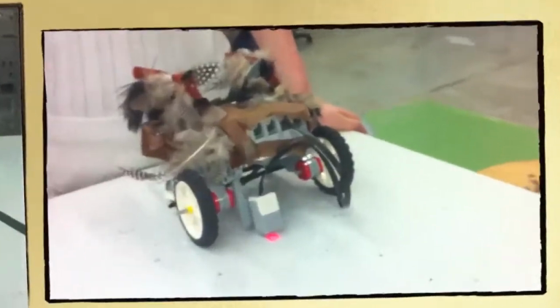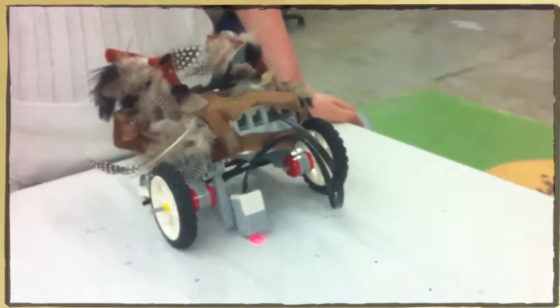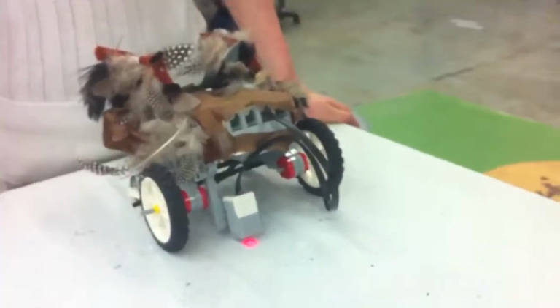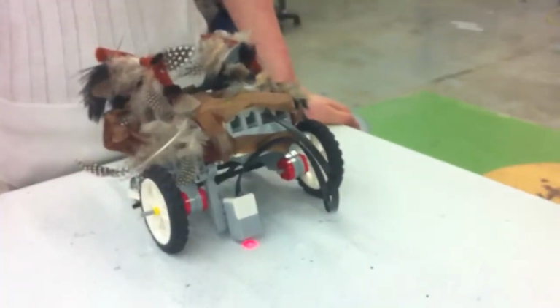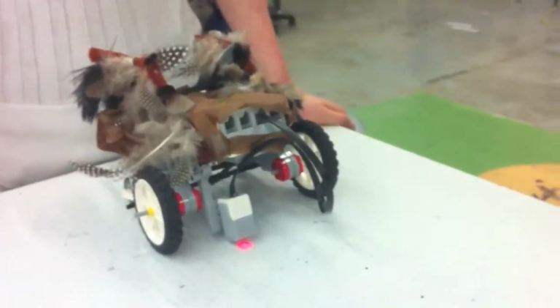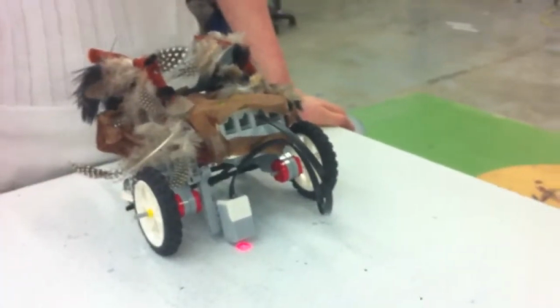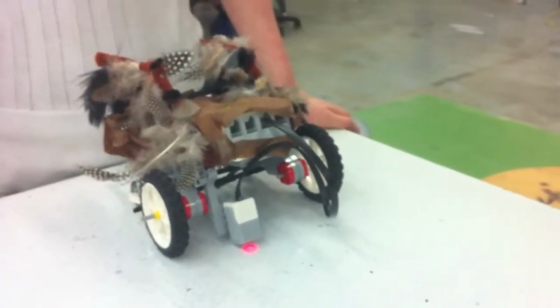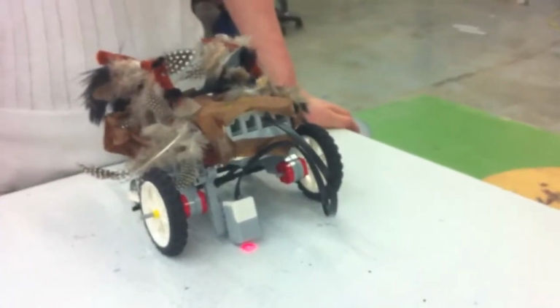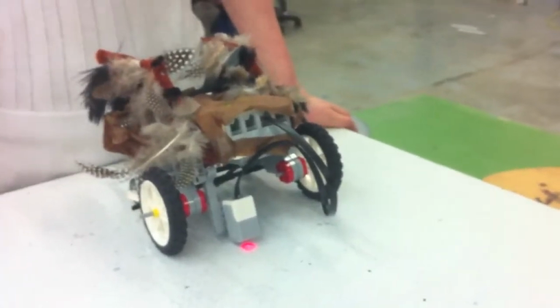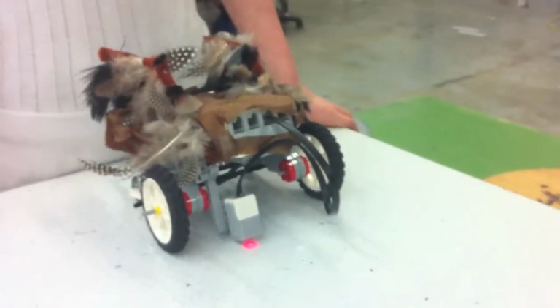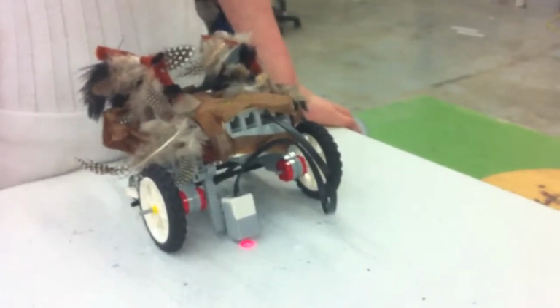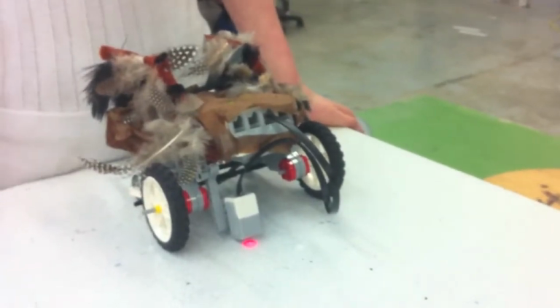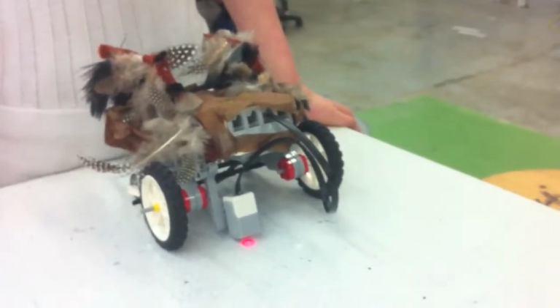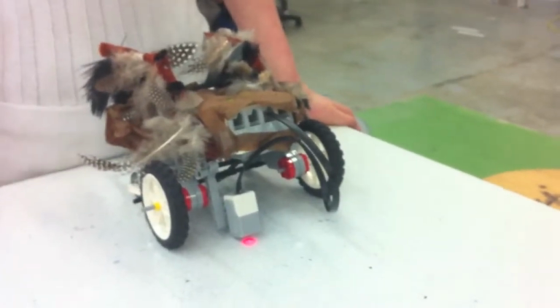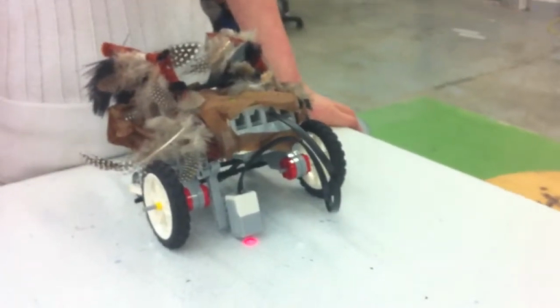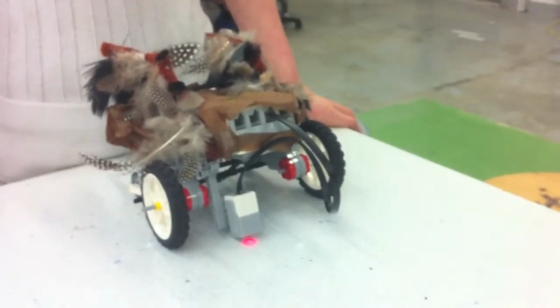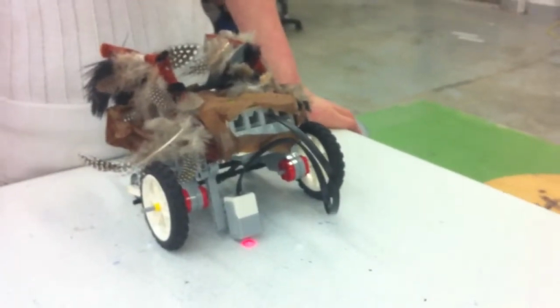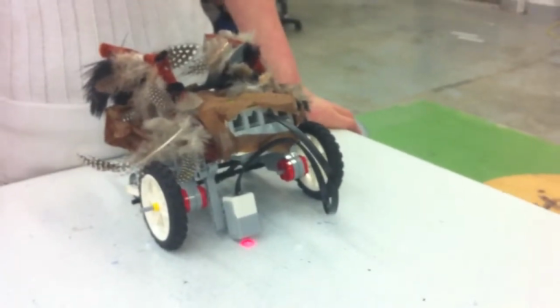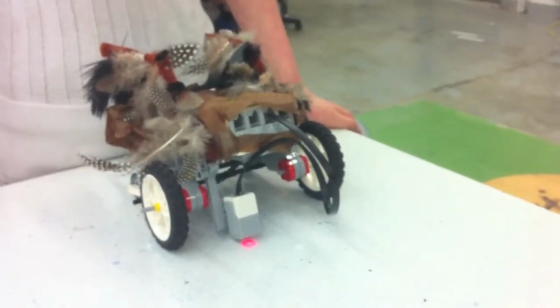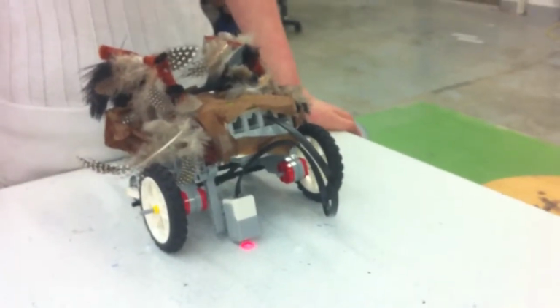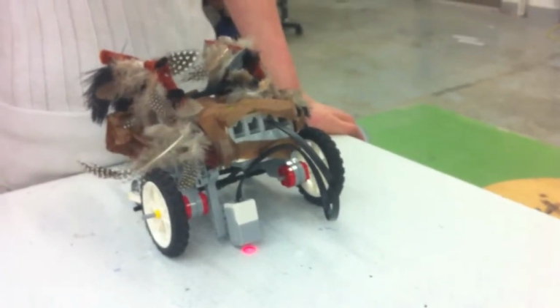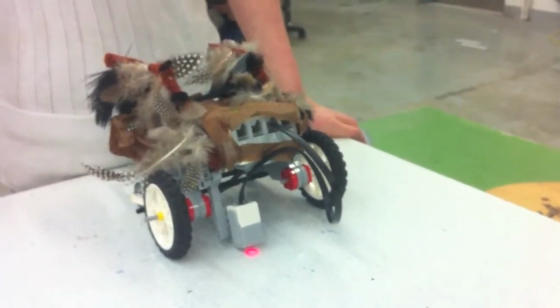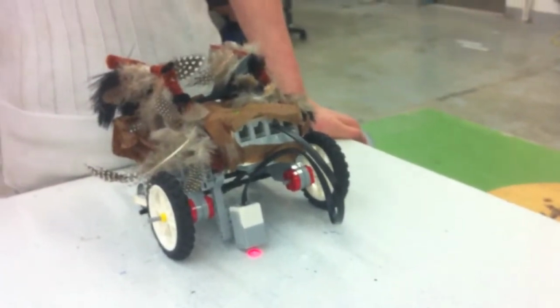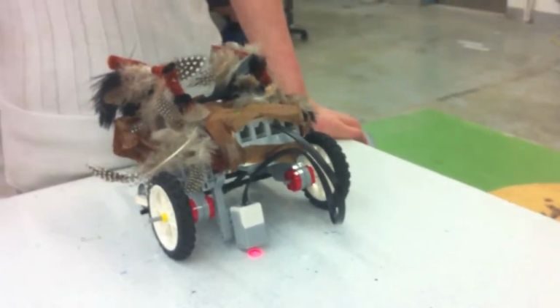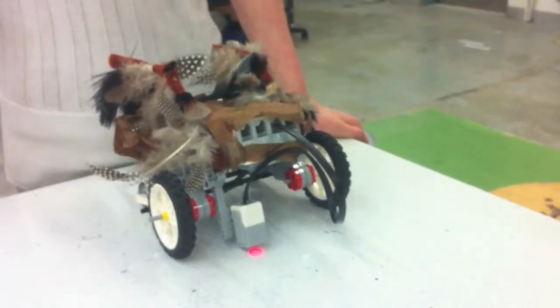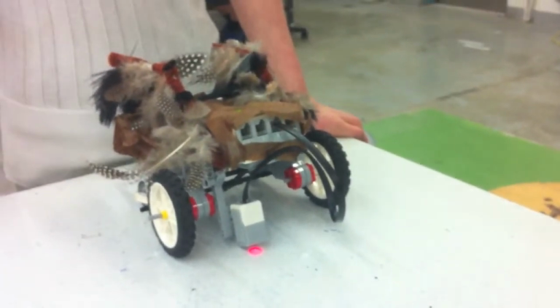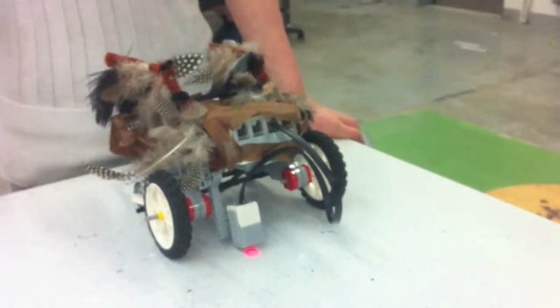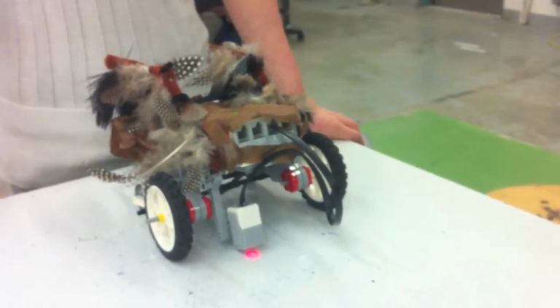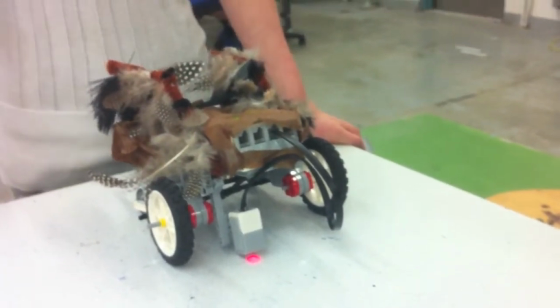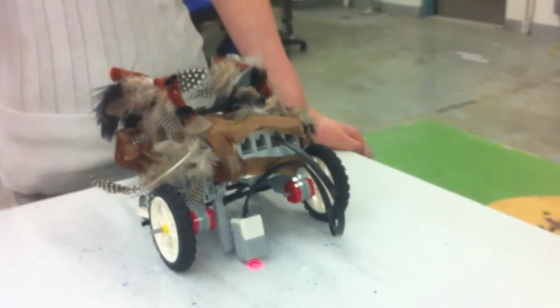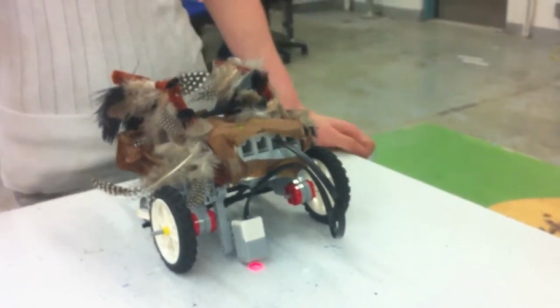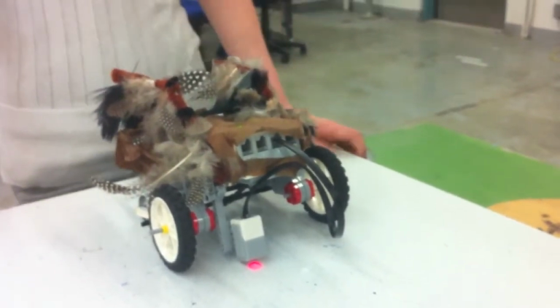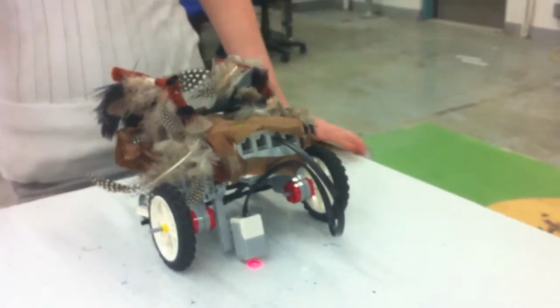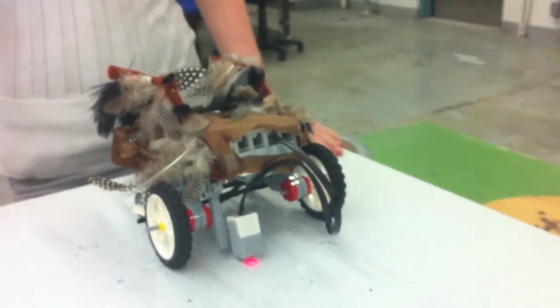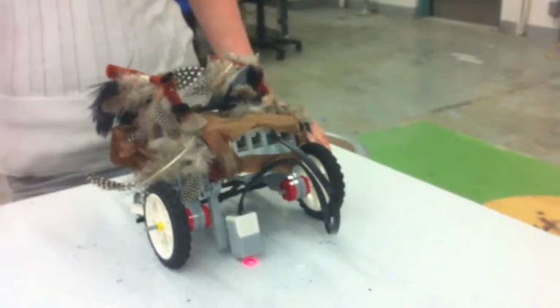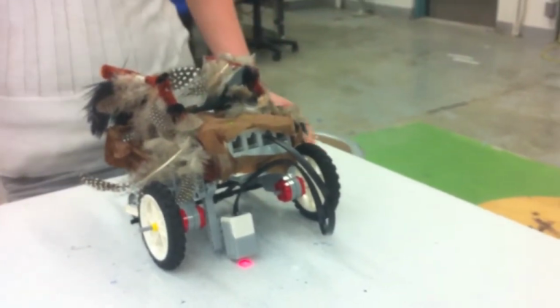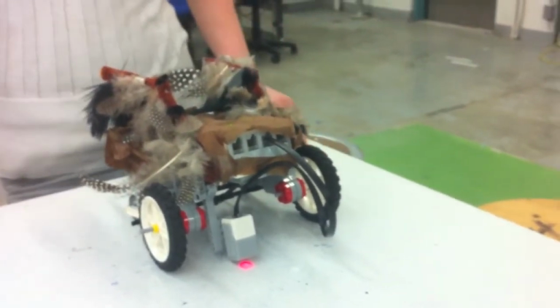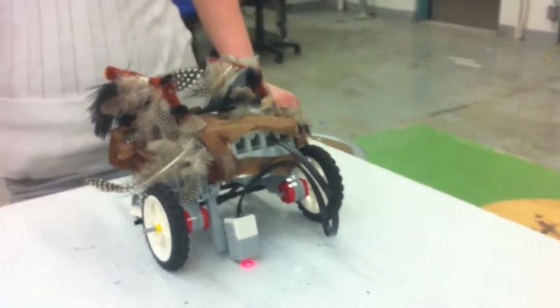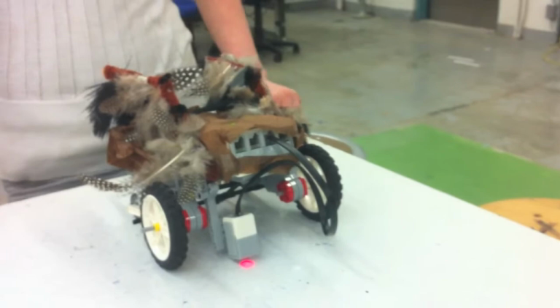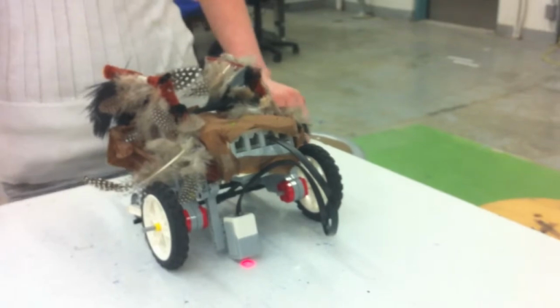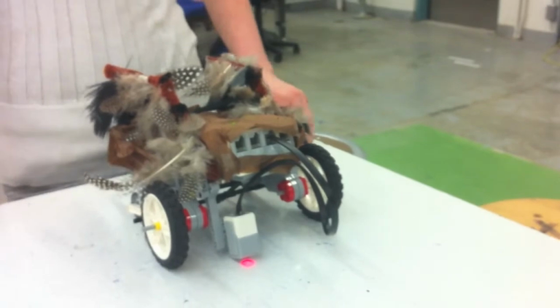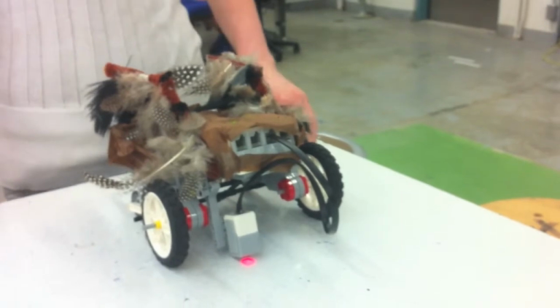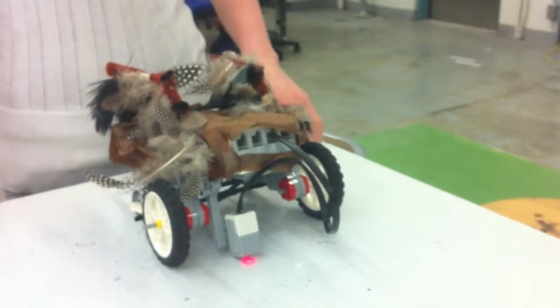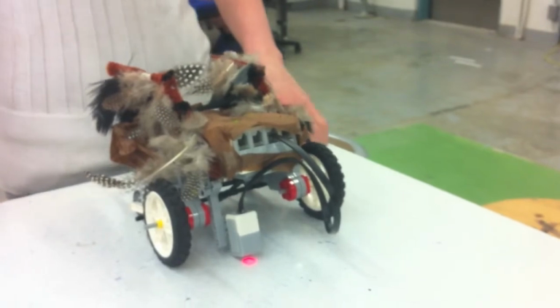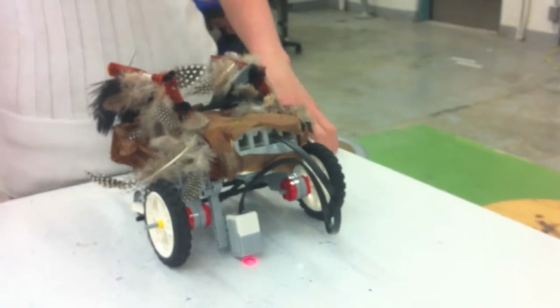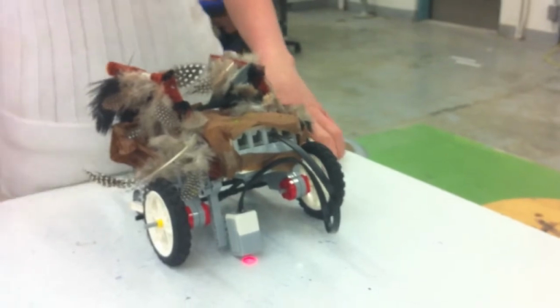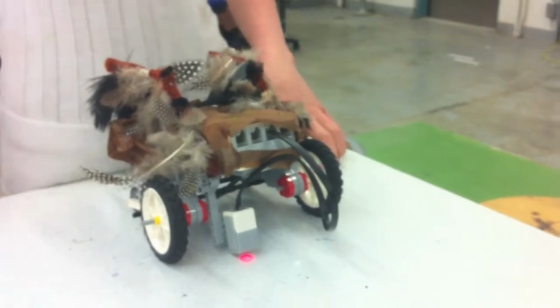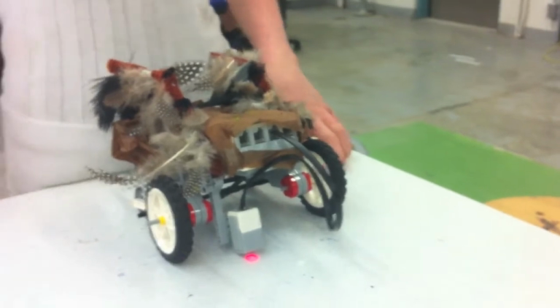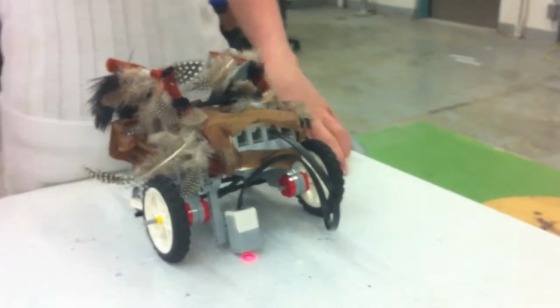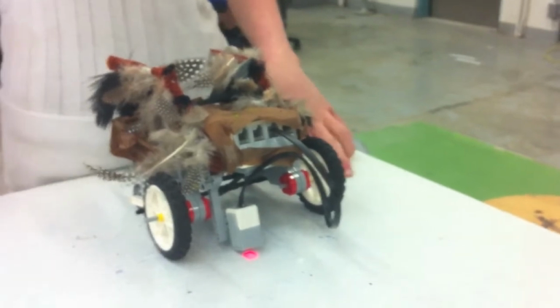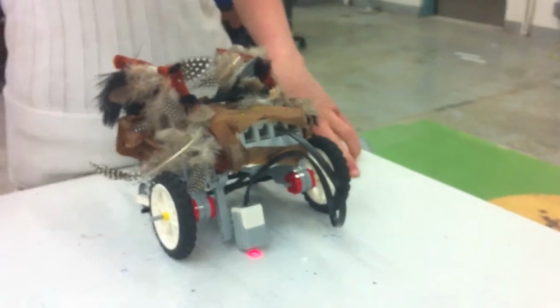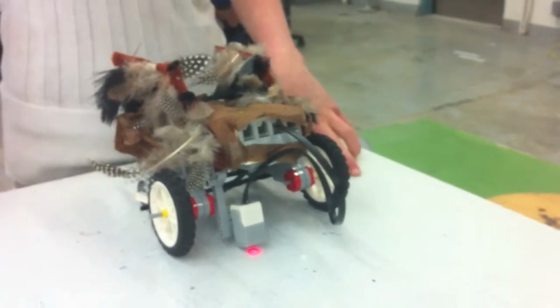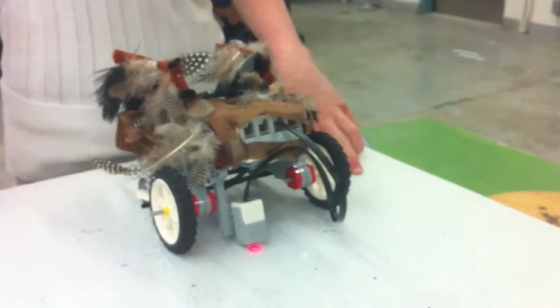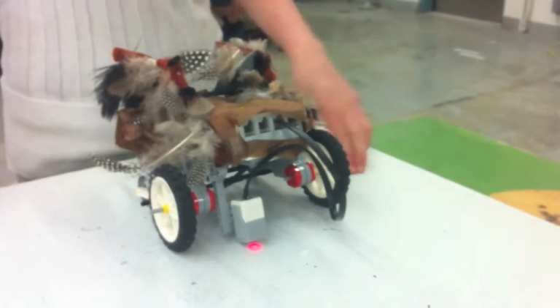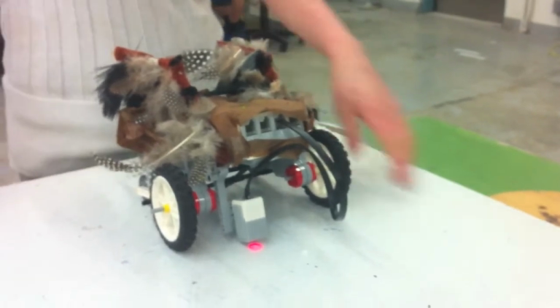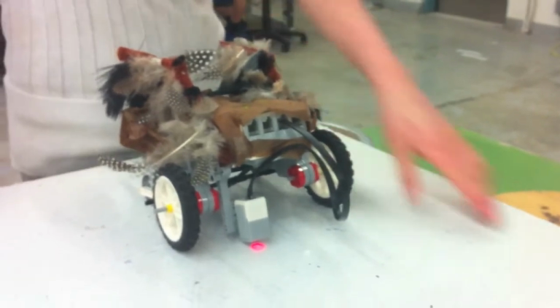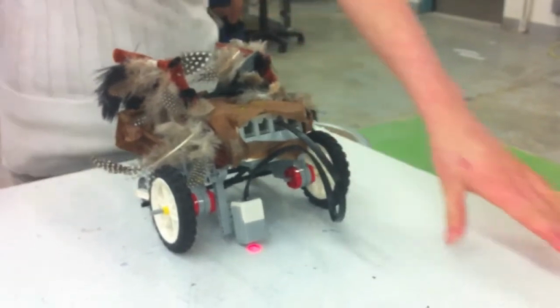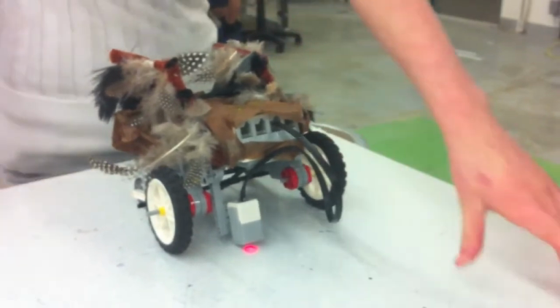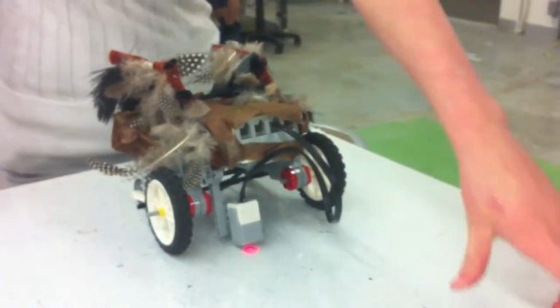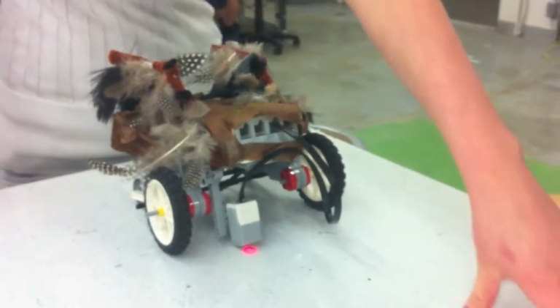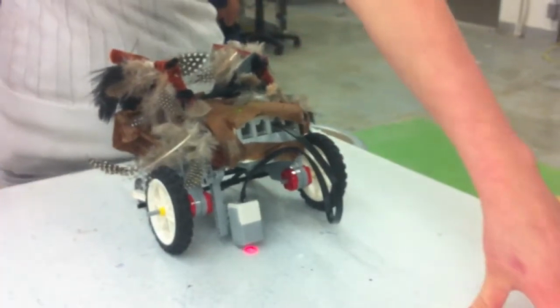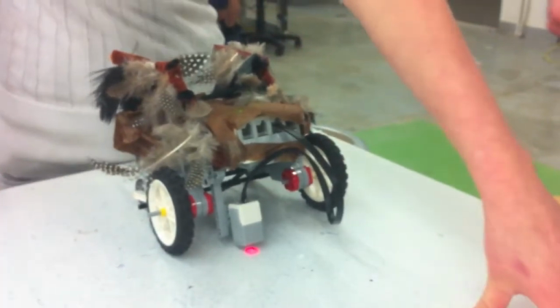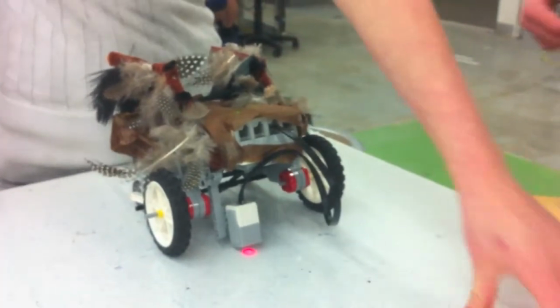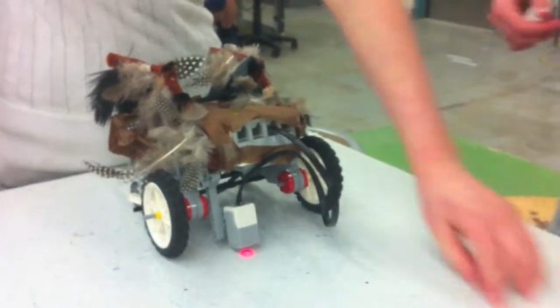This is our robot — we built it as a griffin. It has its color sensor and it is going to stop at the left line.